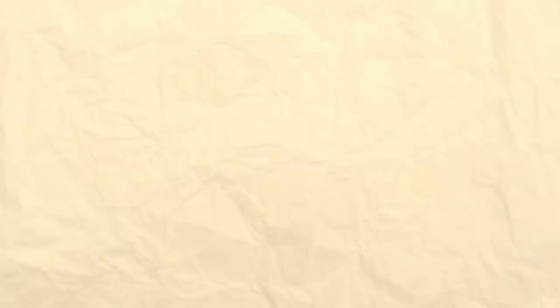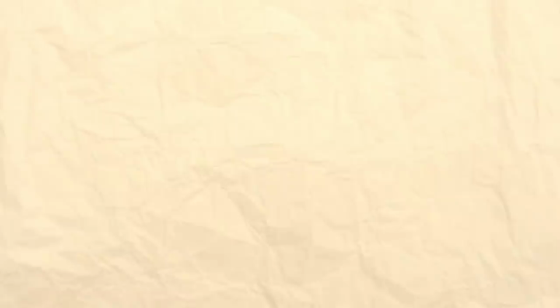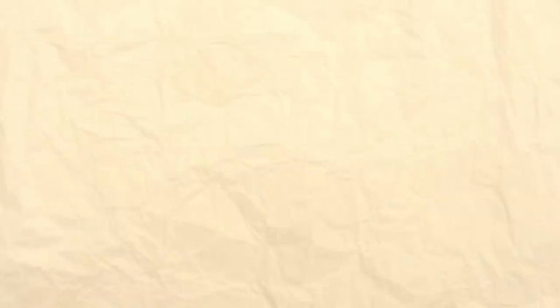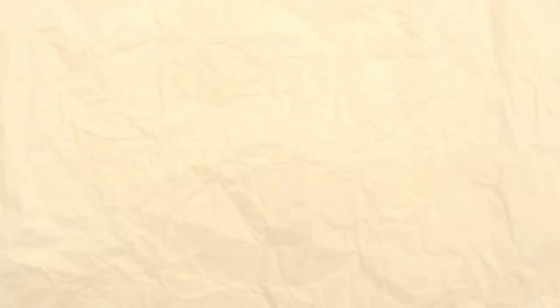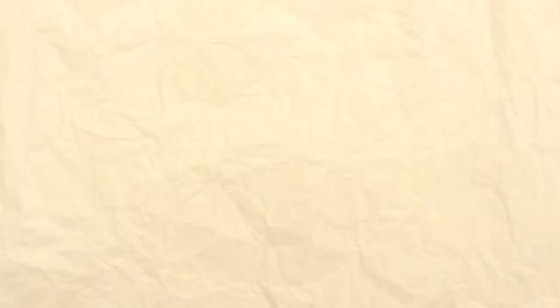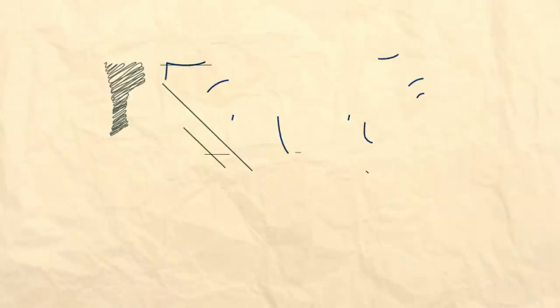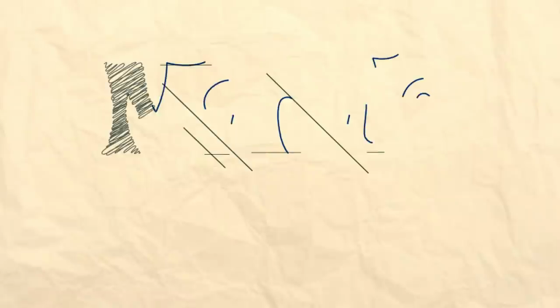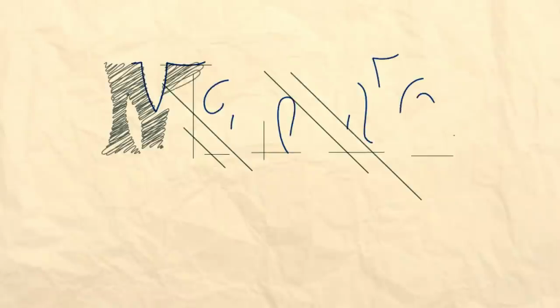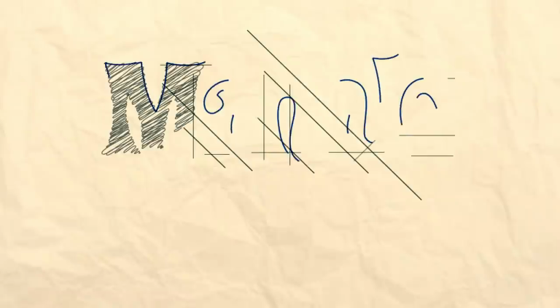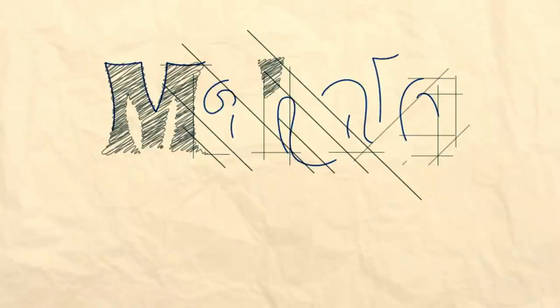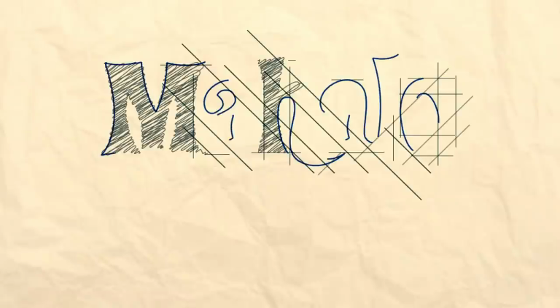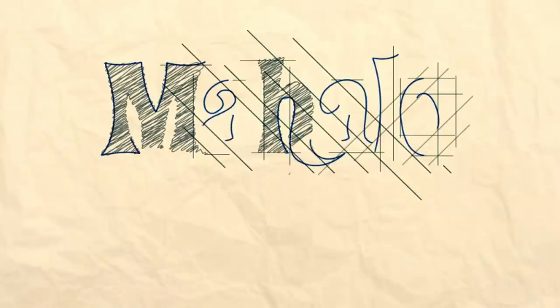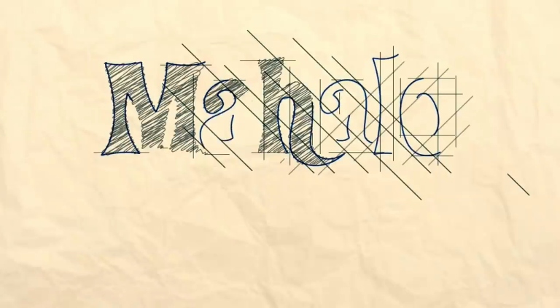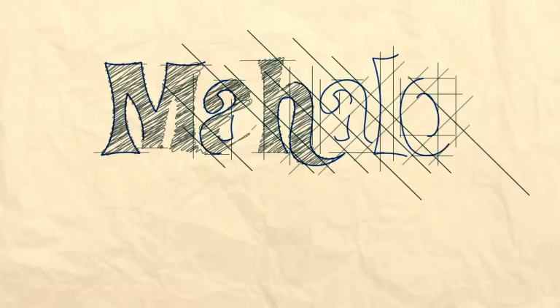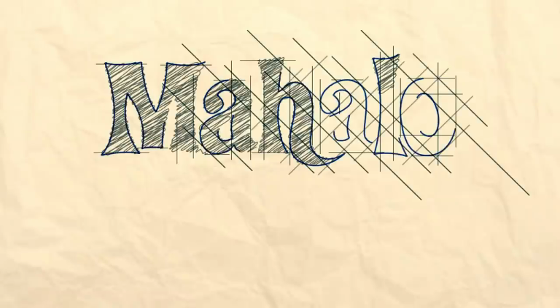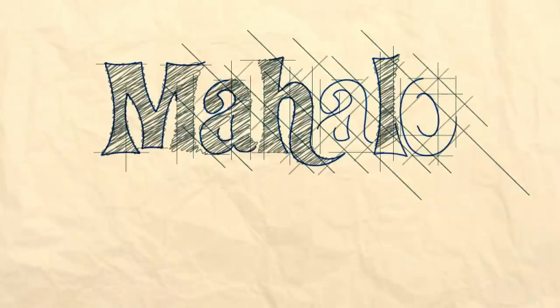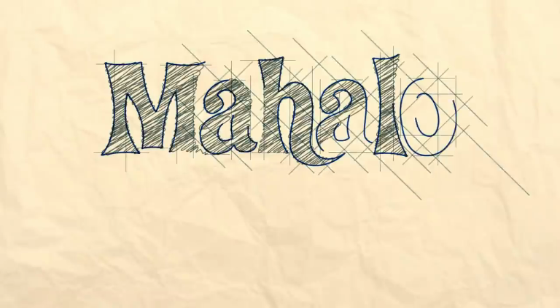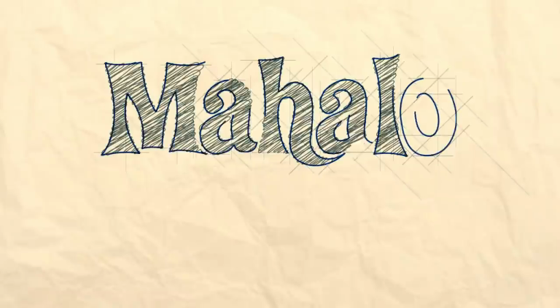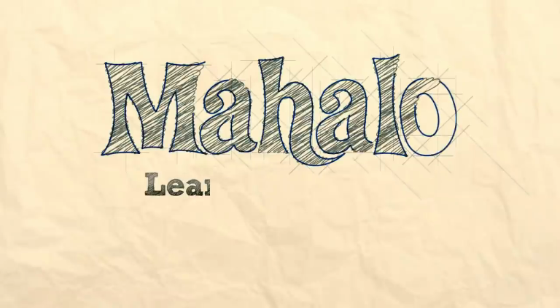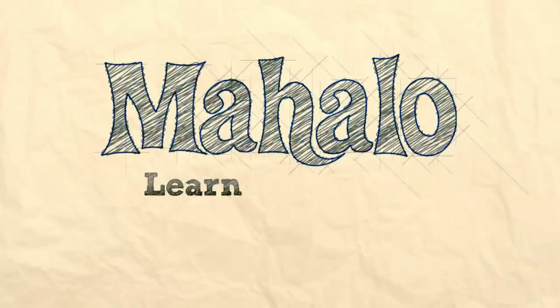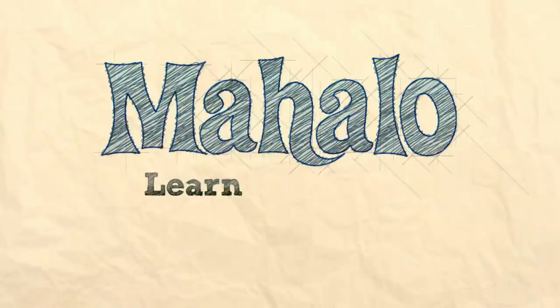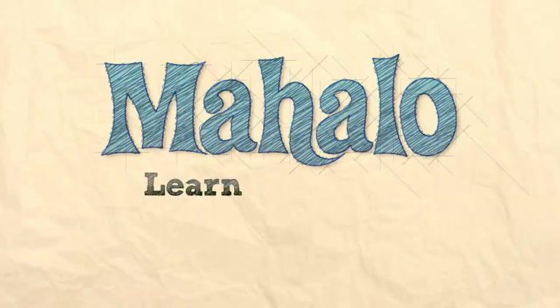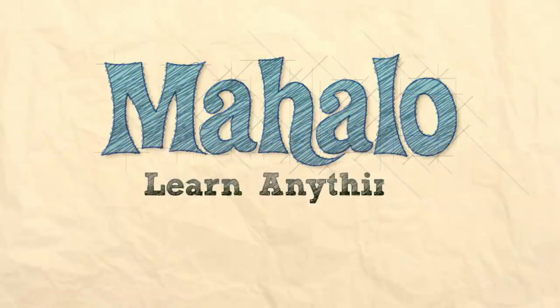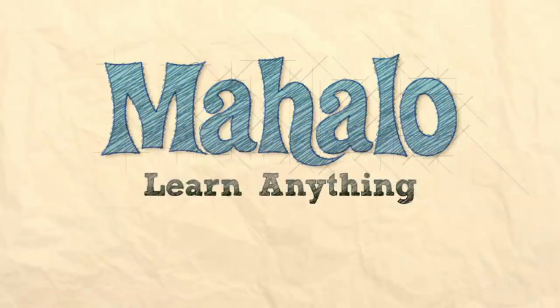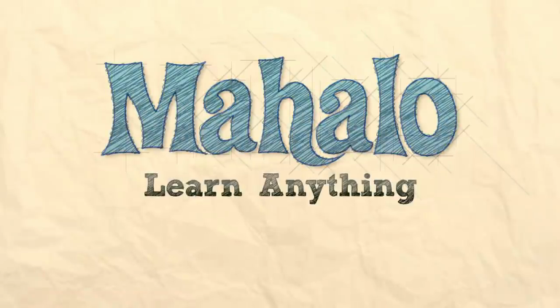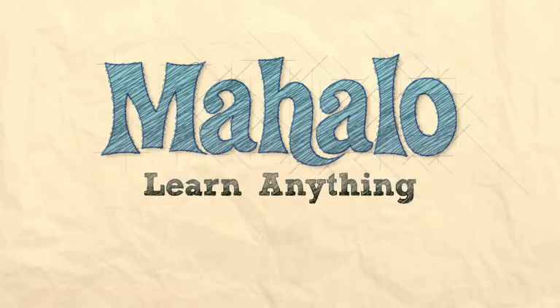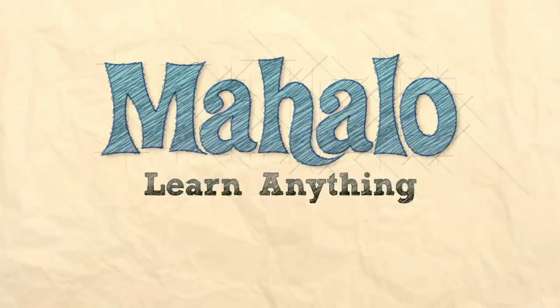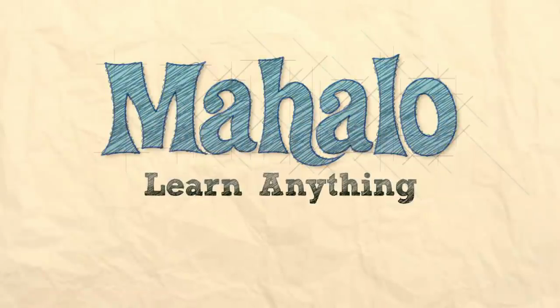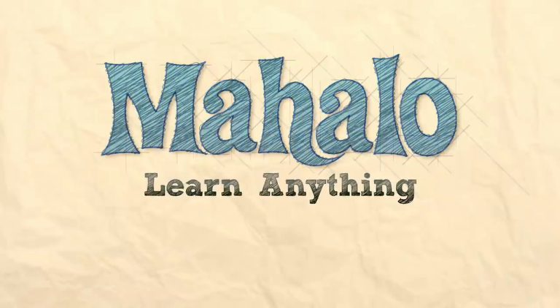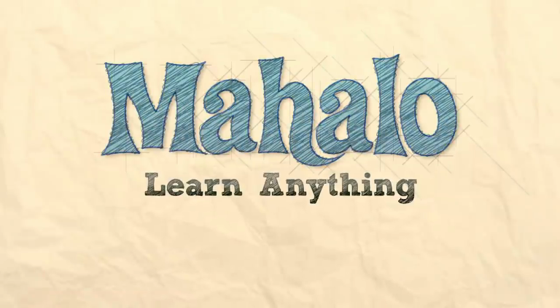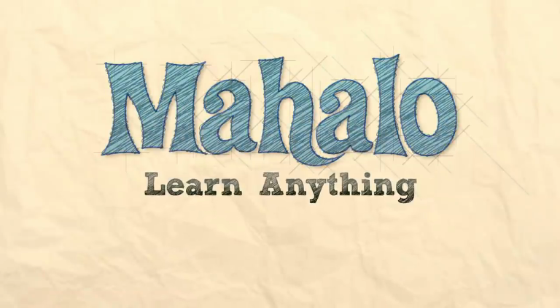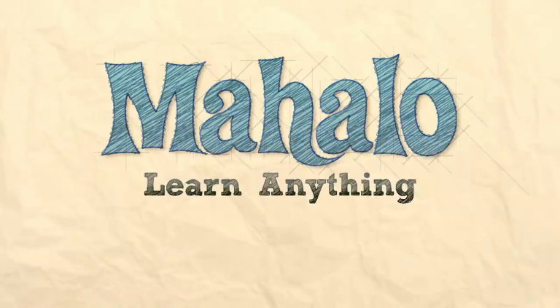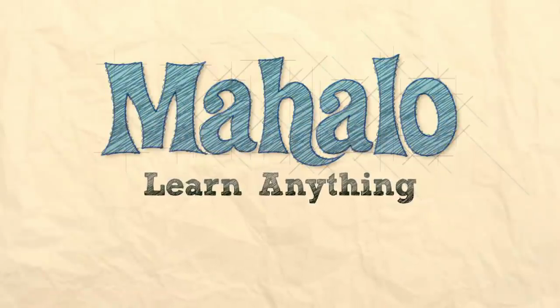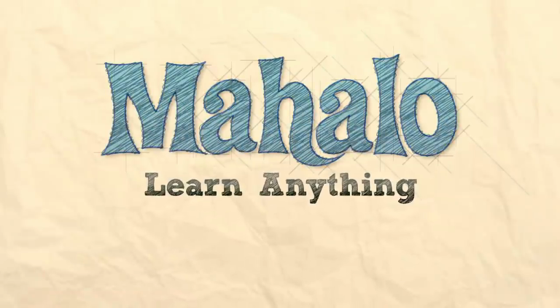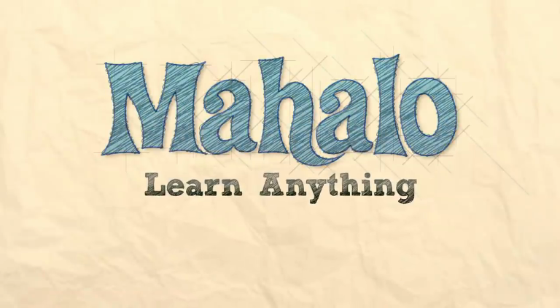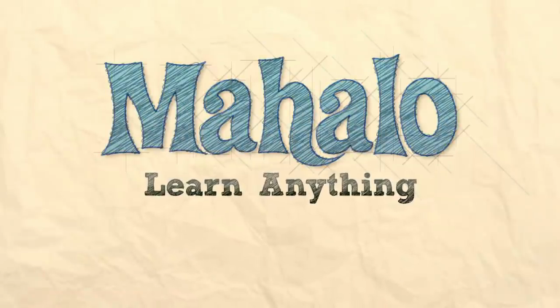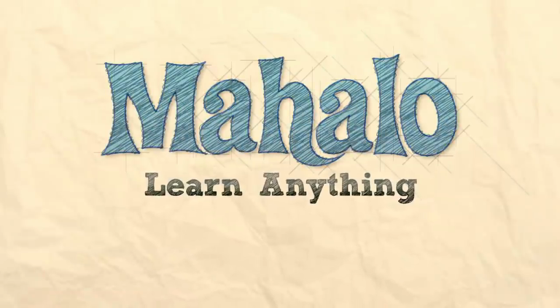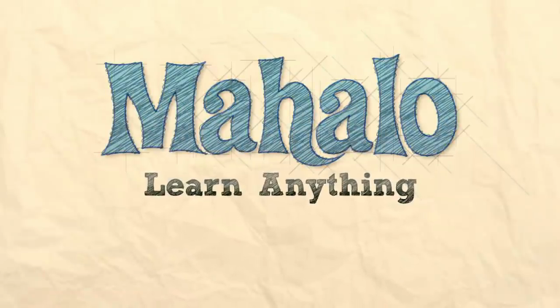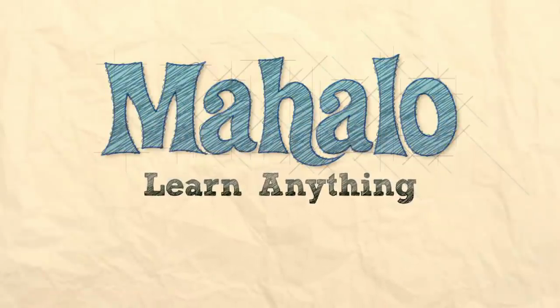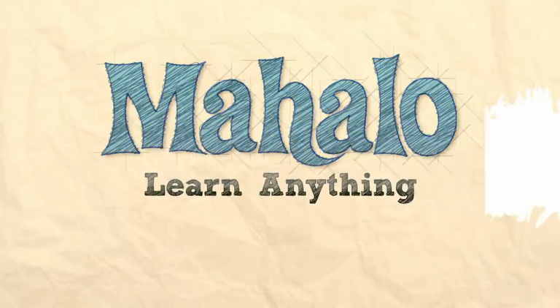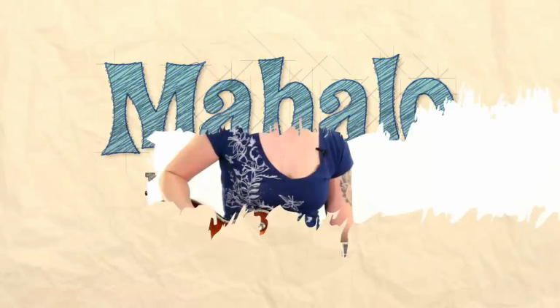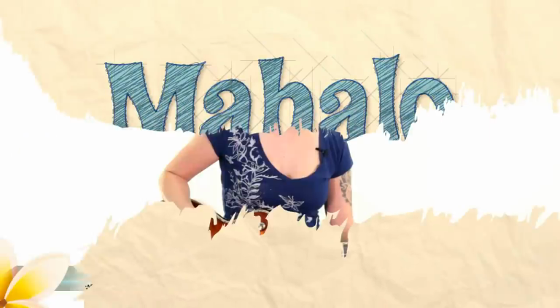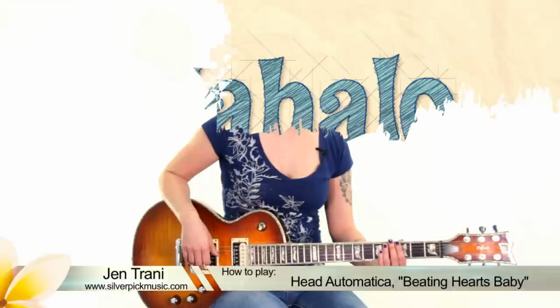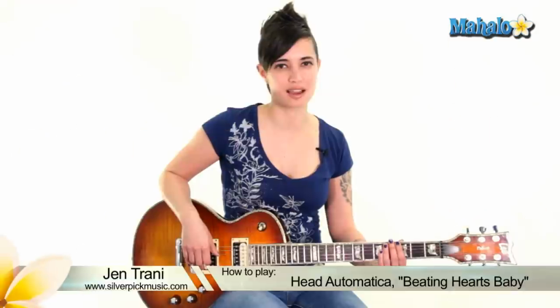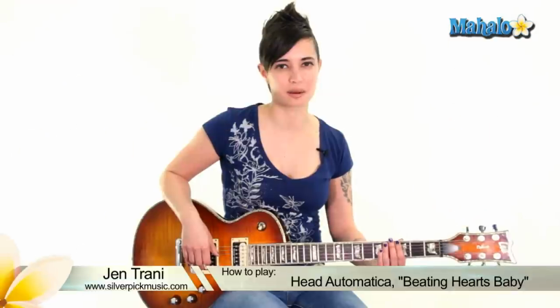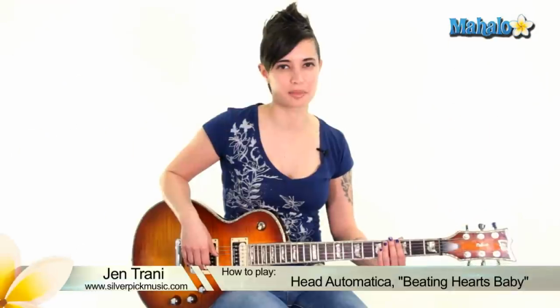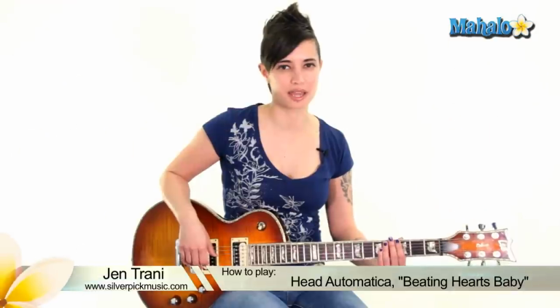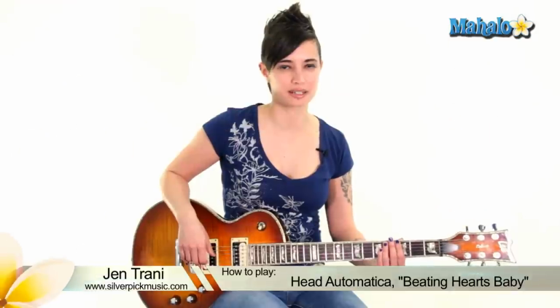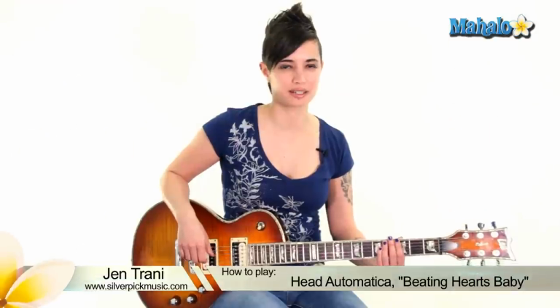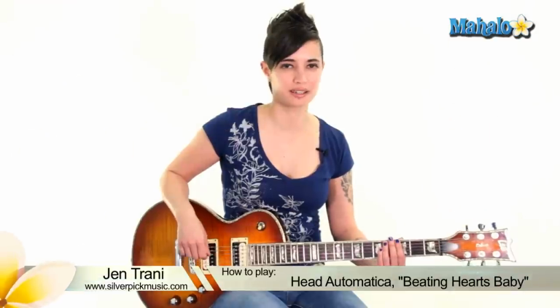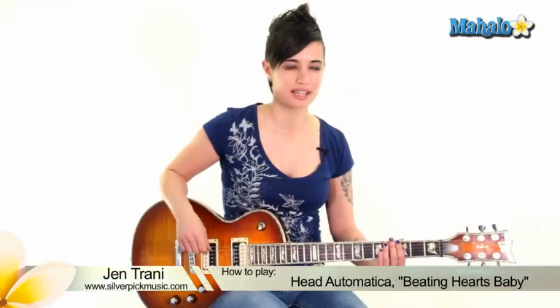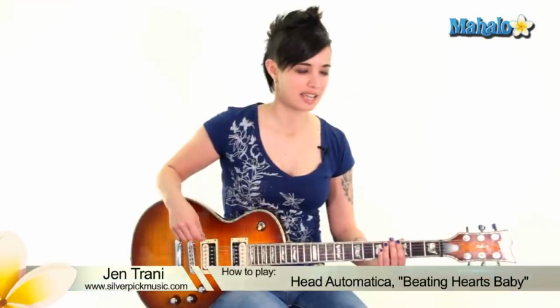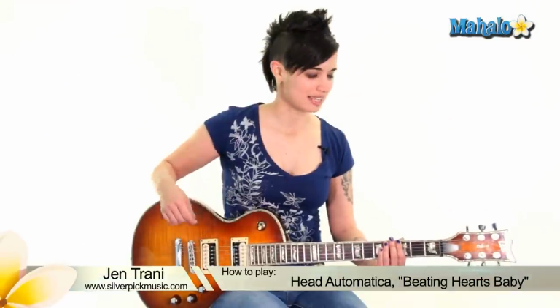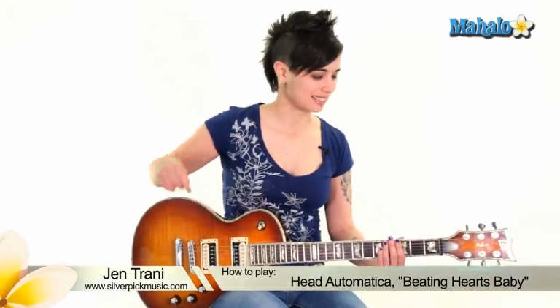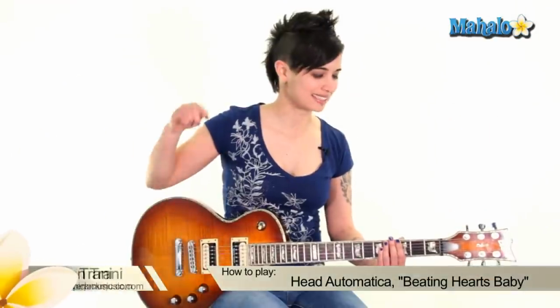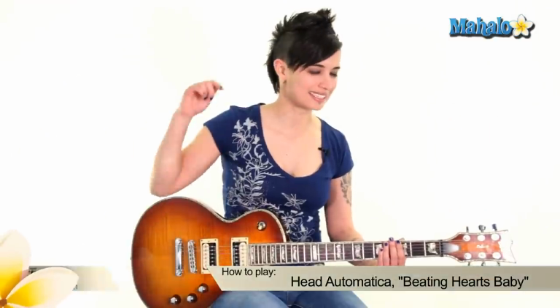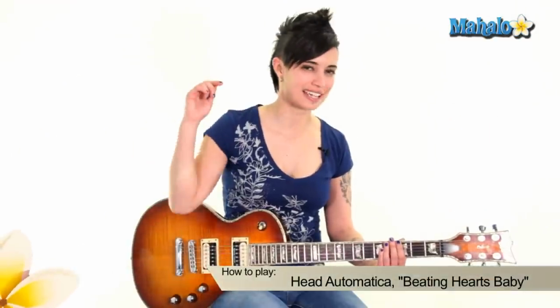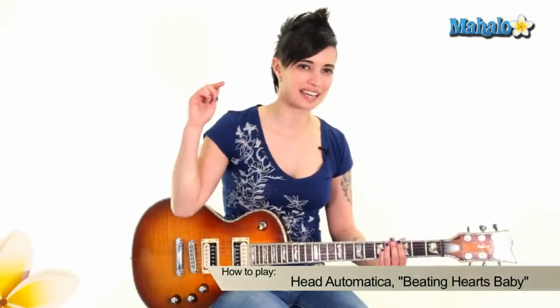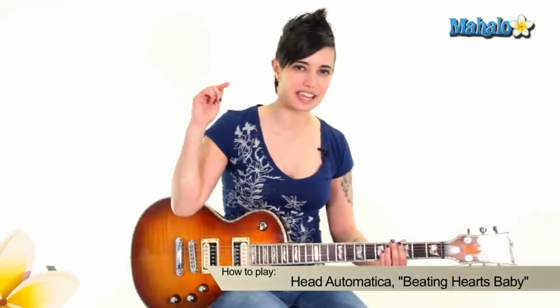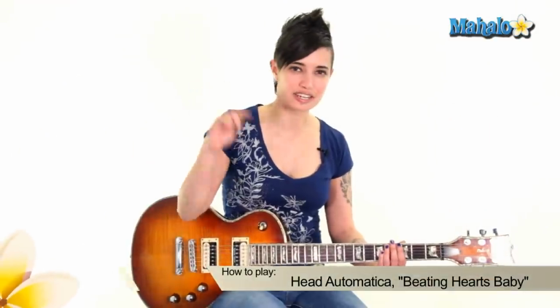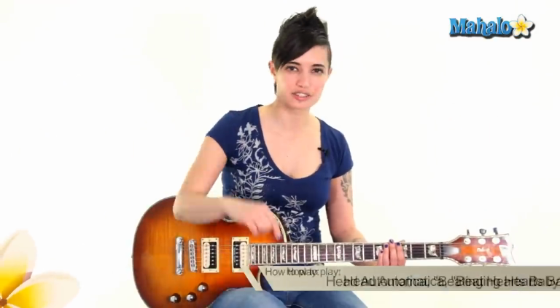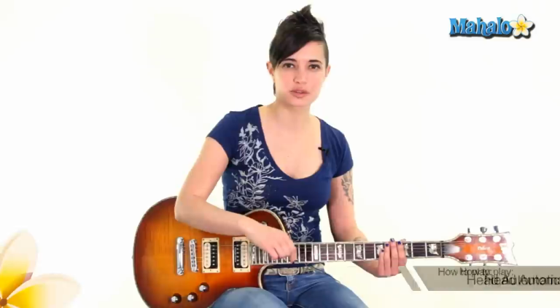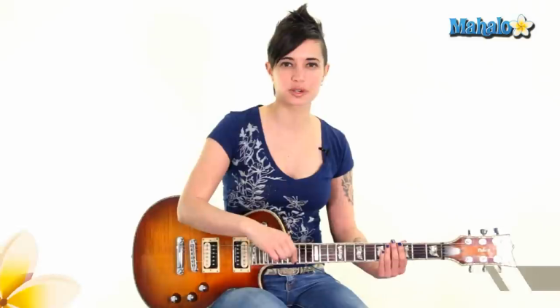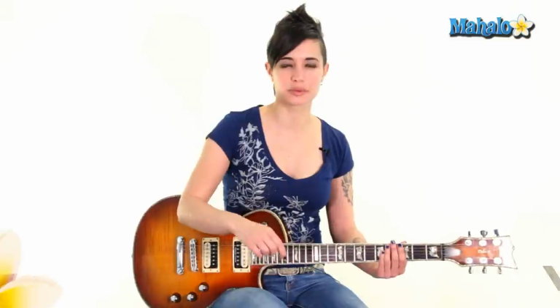Hello guys, this is Jen. We're gonna be doing Beating Hearts Baby by Head Automatica. Let's get into it.